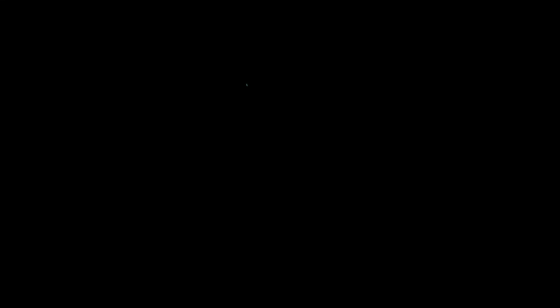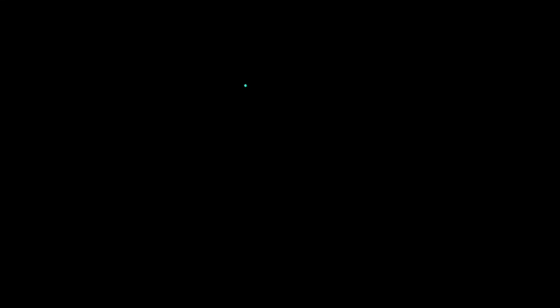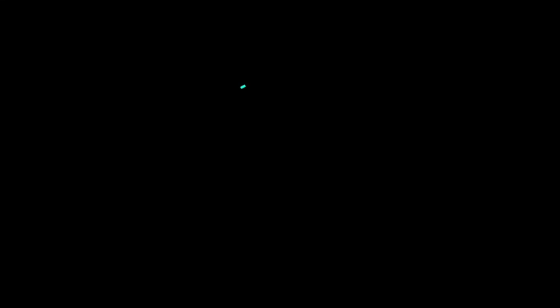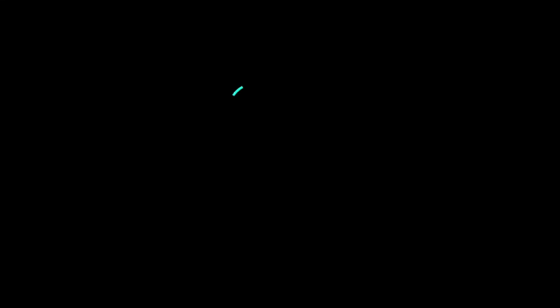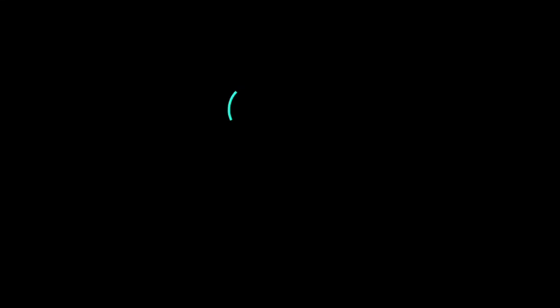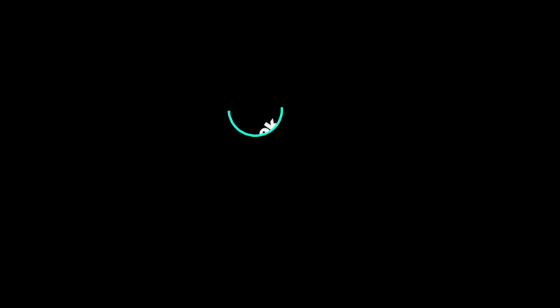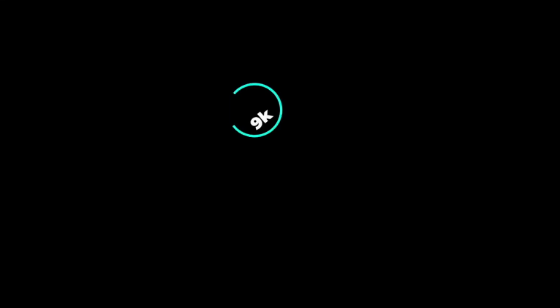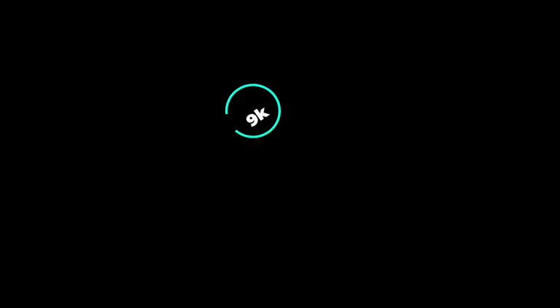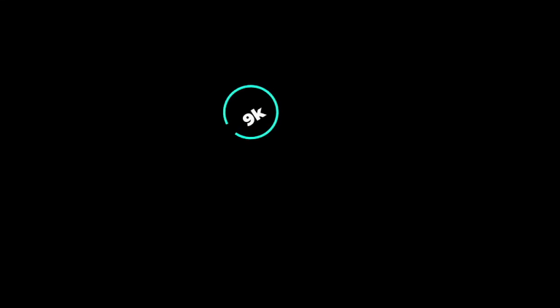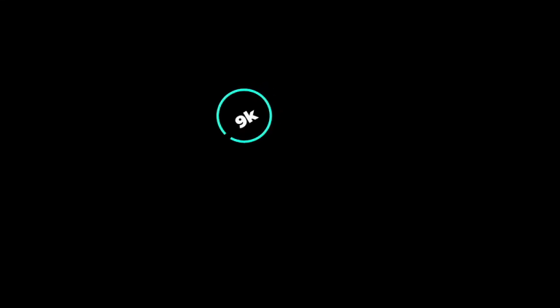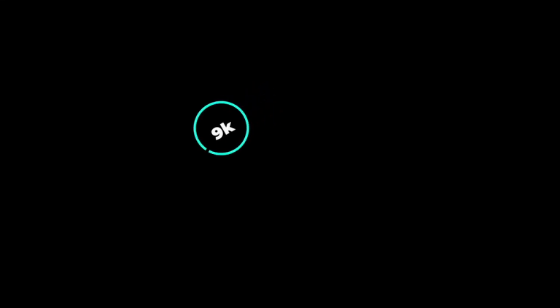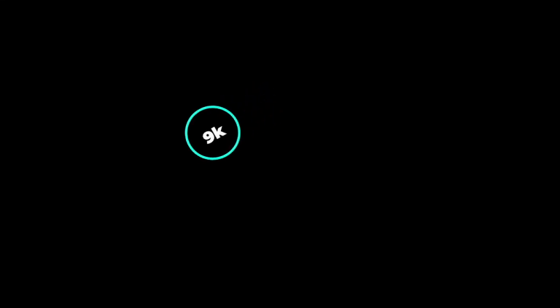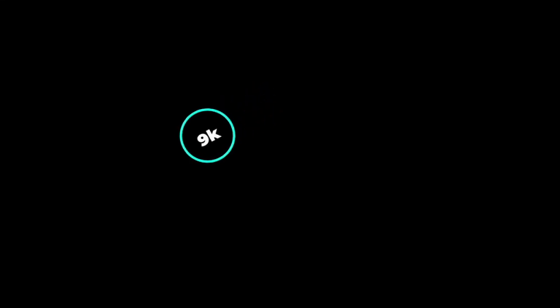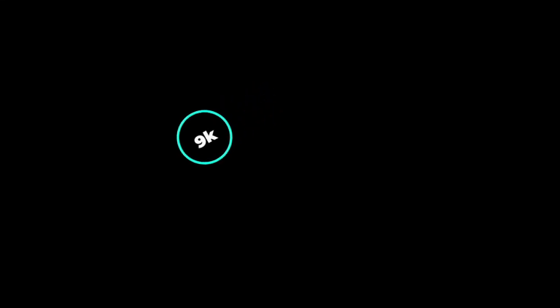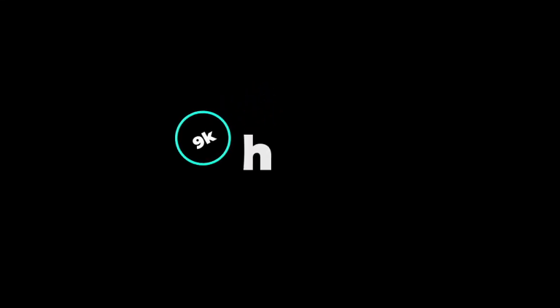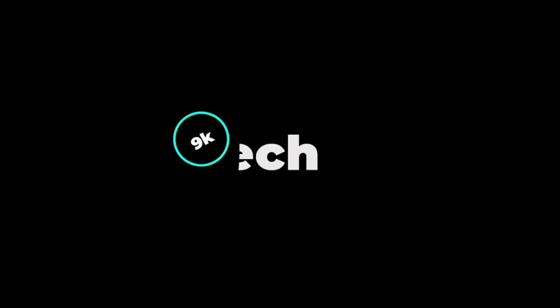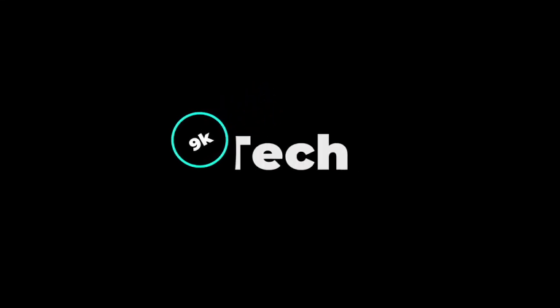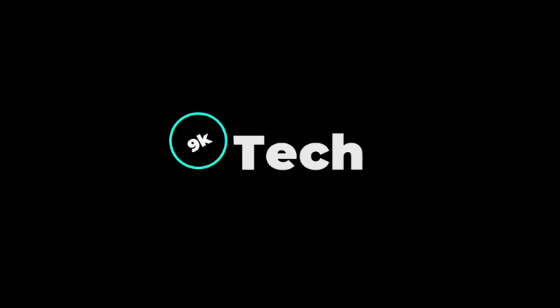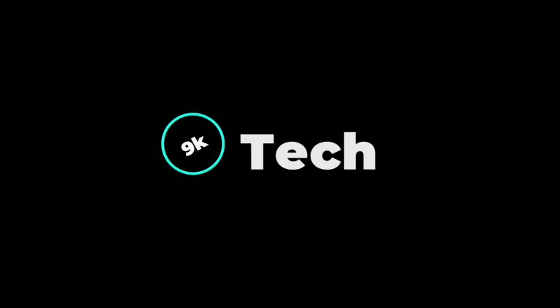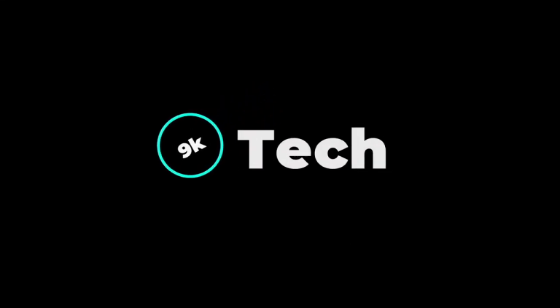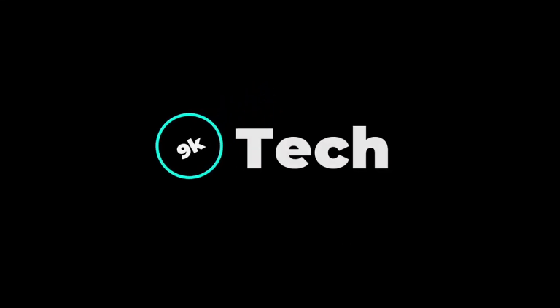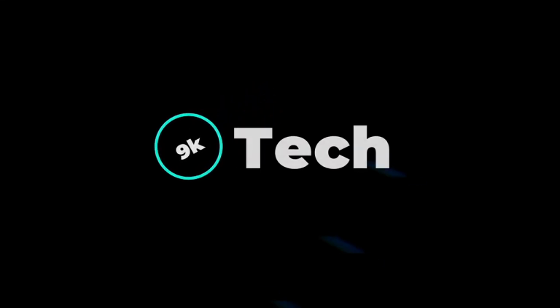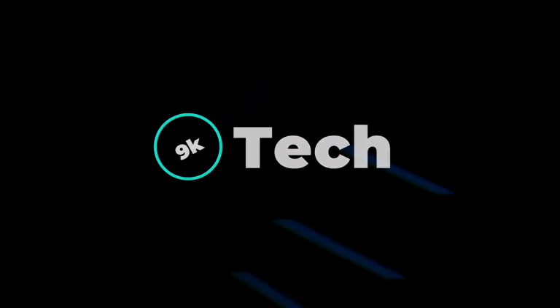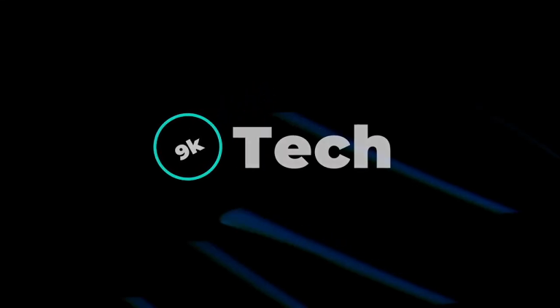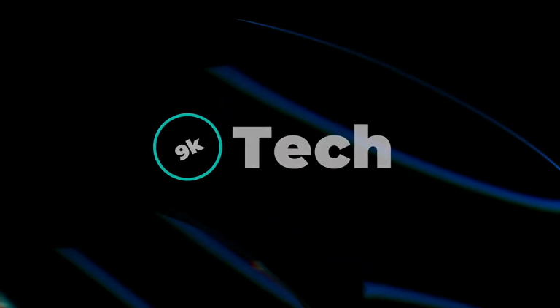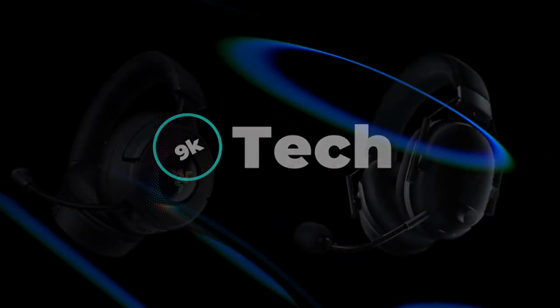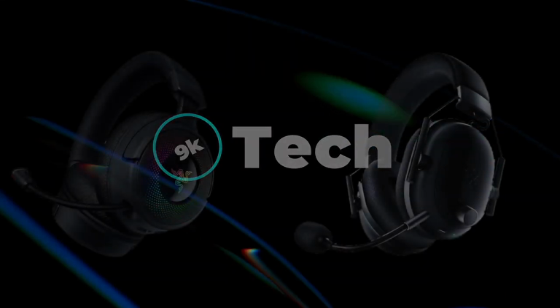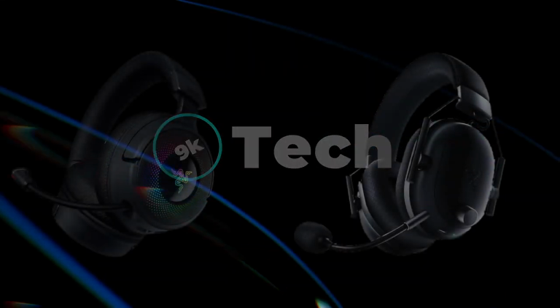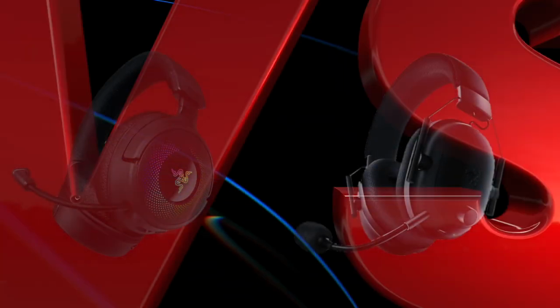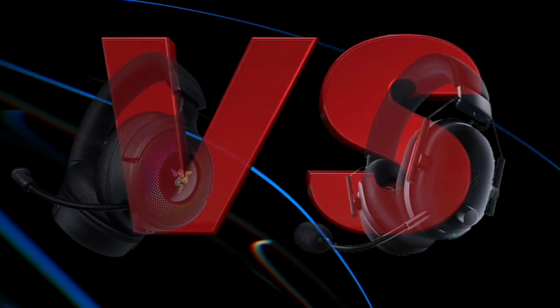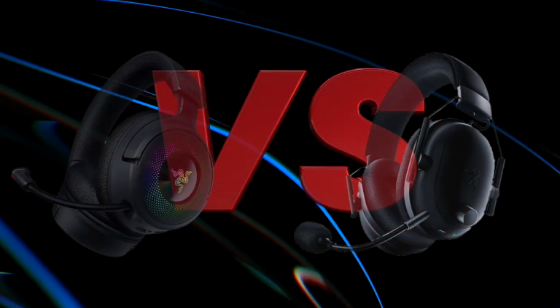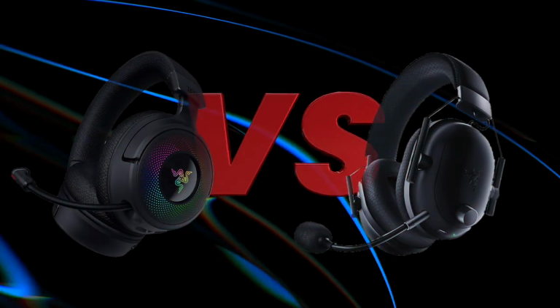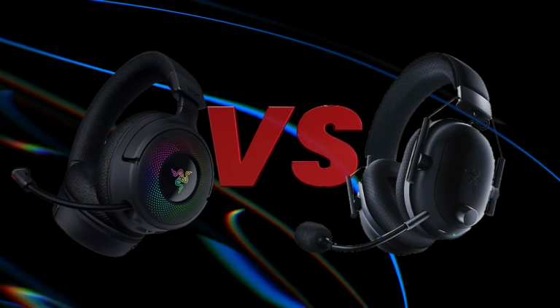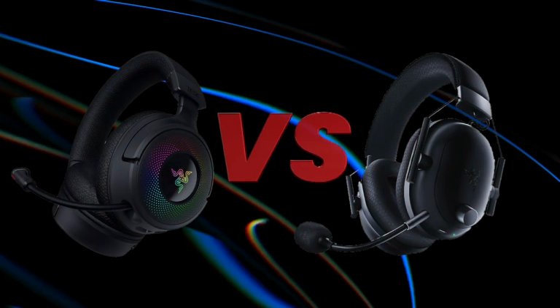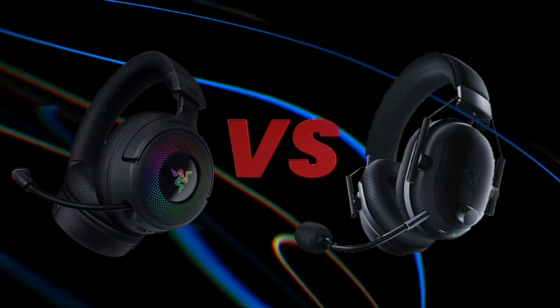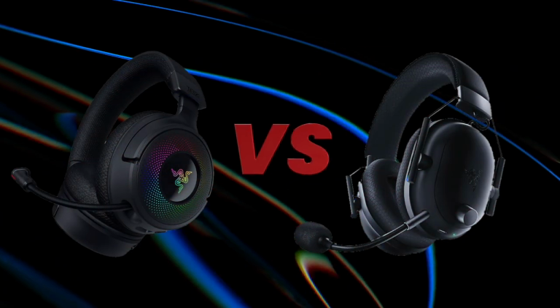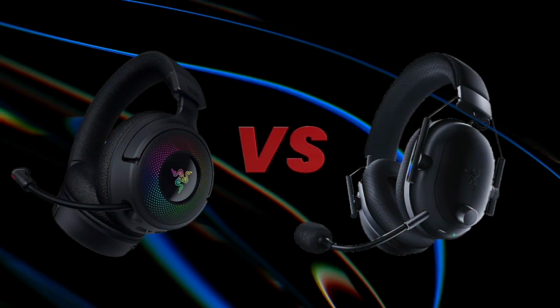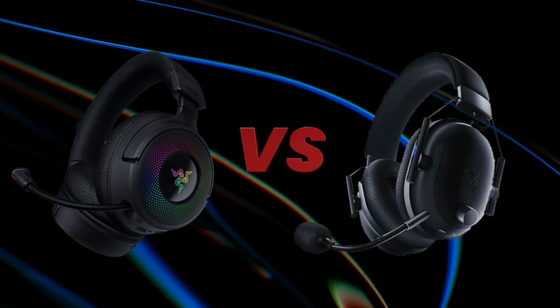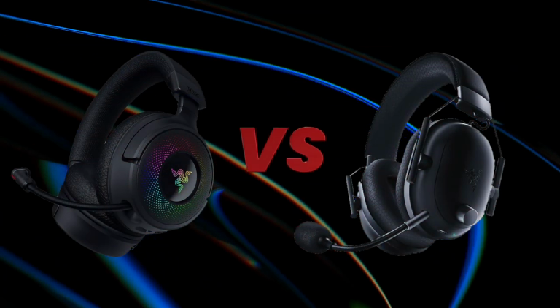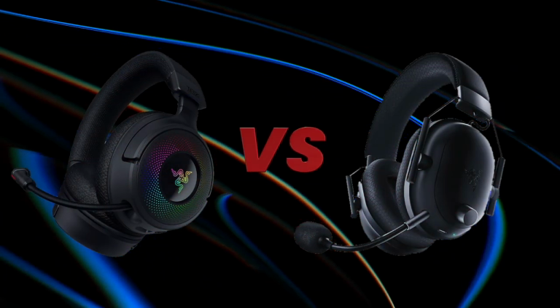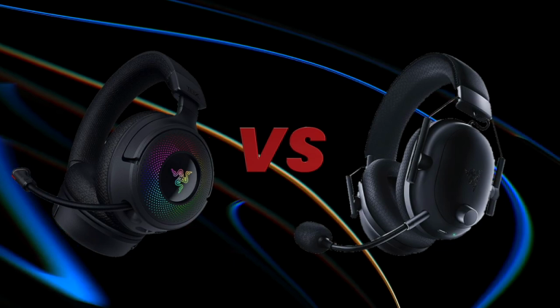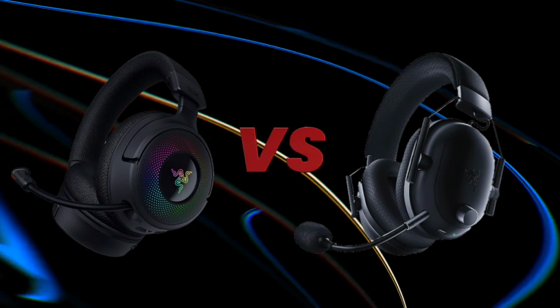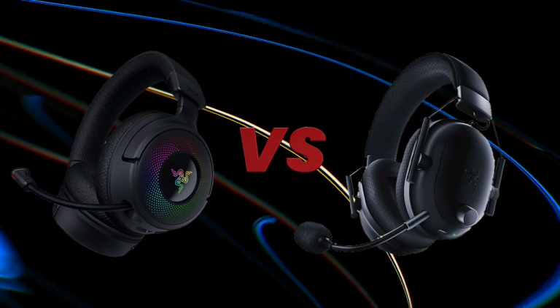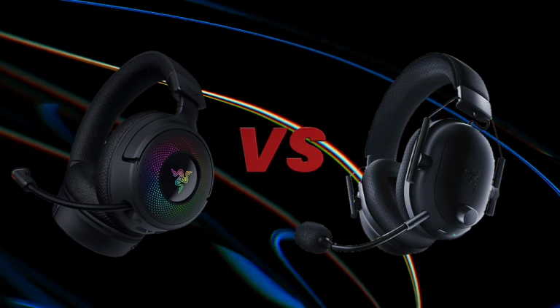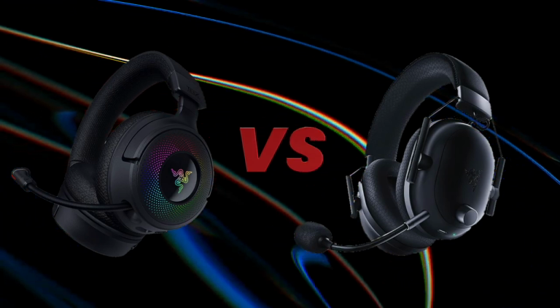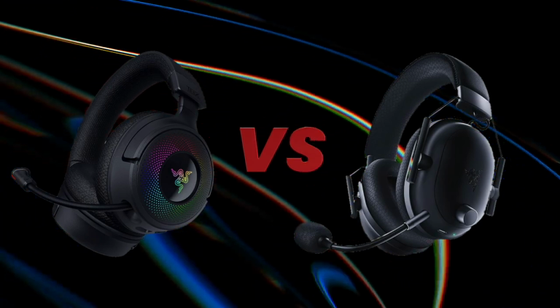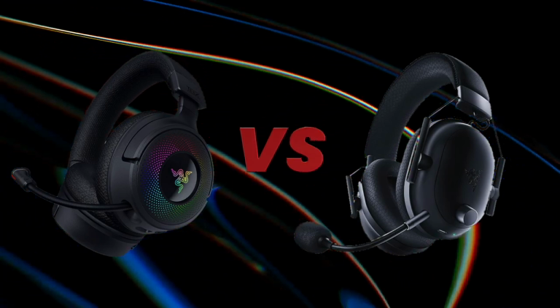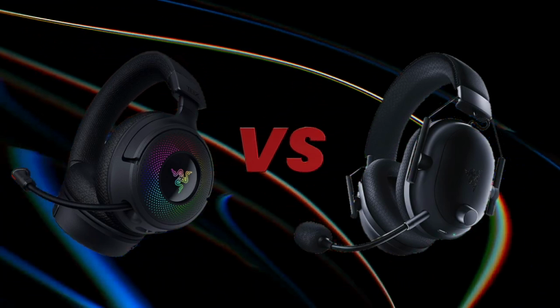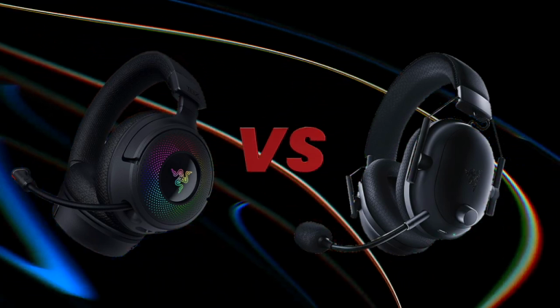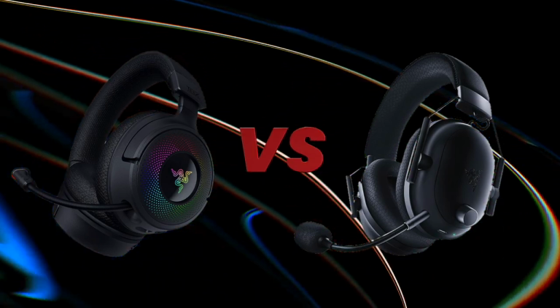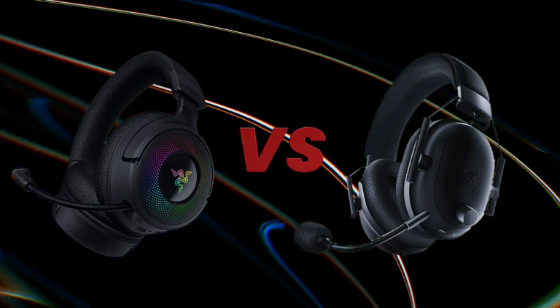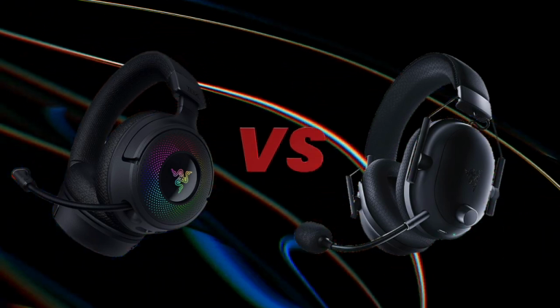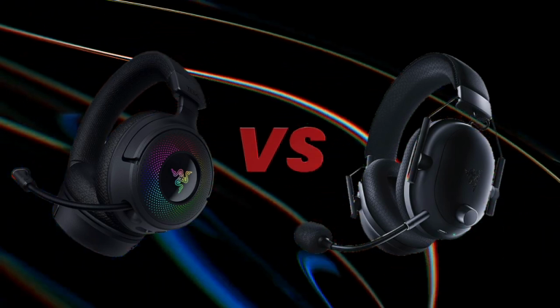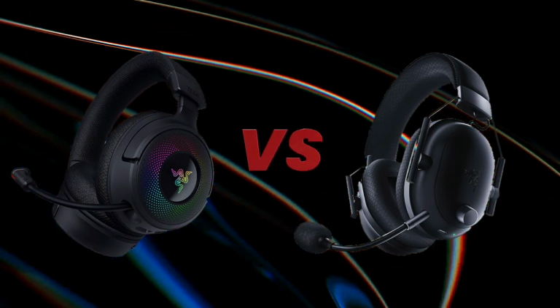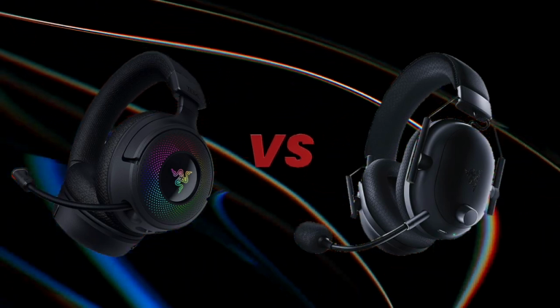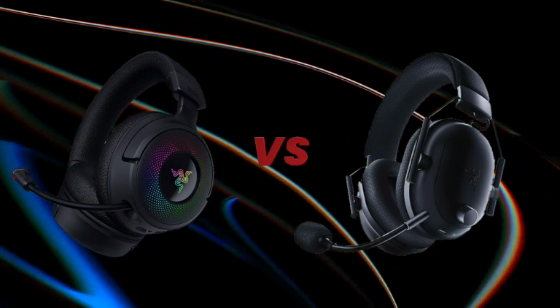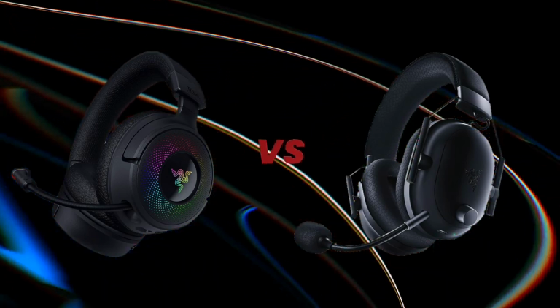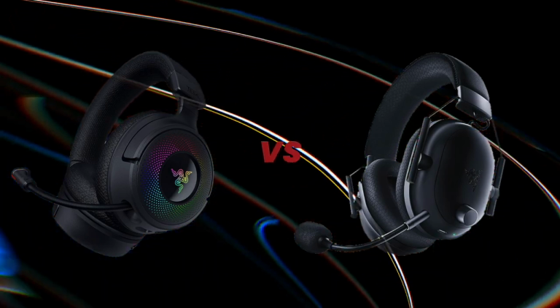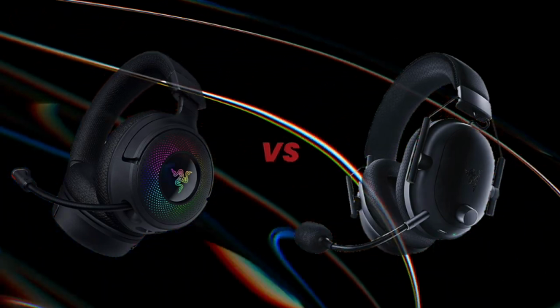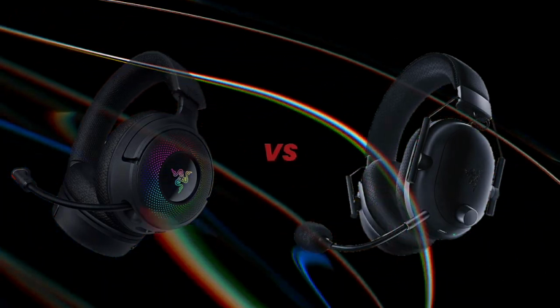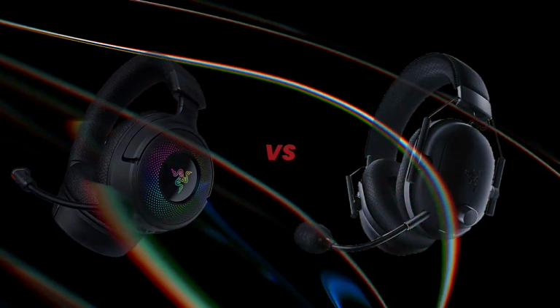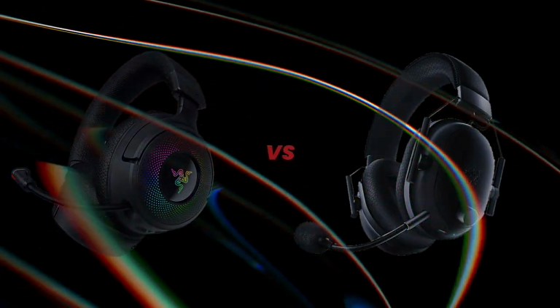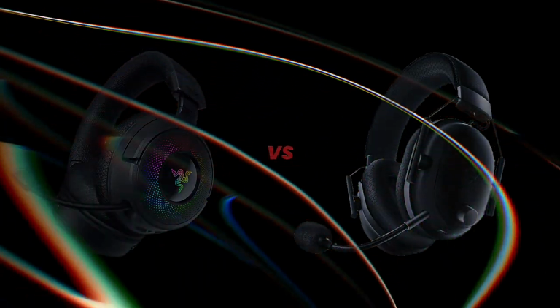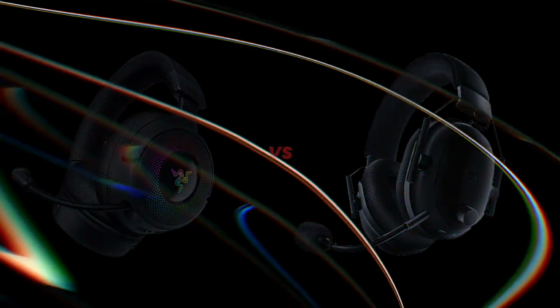Hi, welcome to 9K Tech. Today I will compare Razer Kraken V4 and Razer Black Shark V2 Pro.